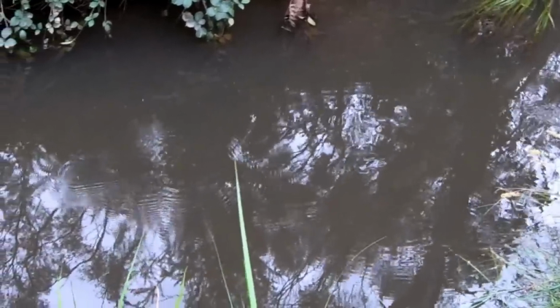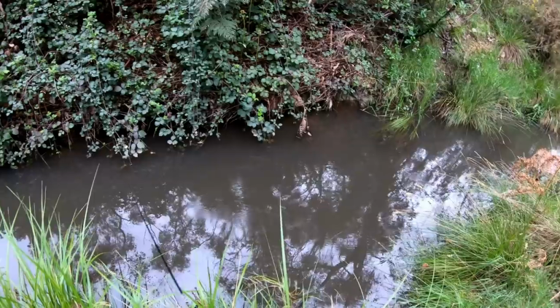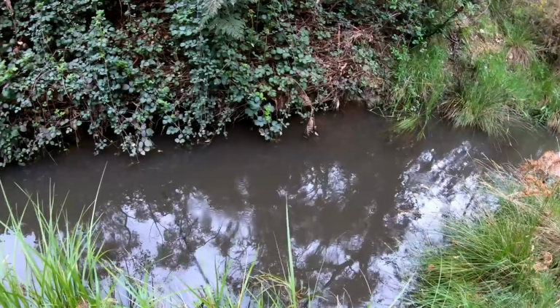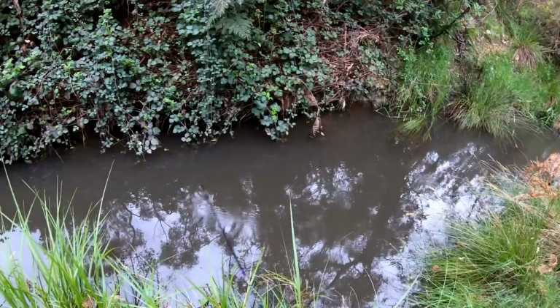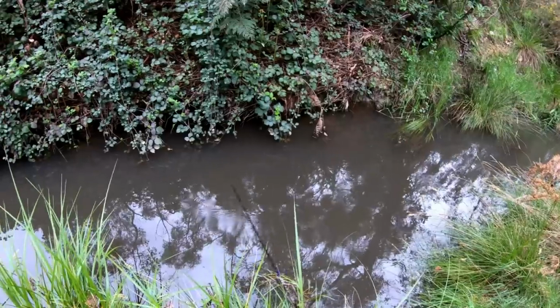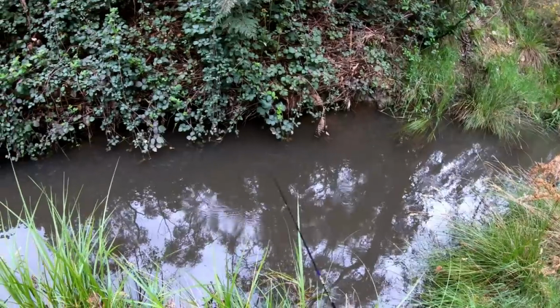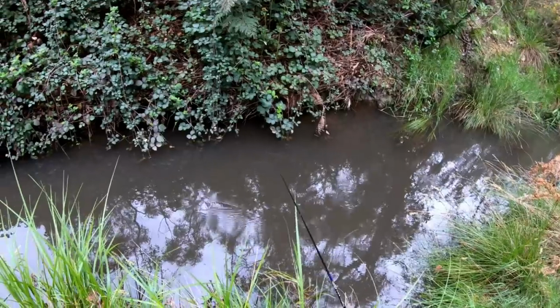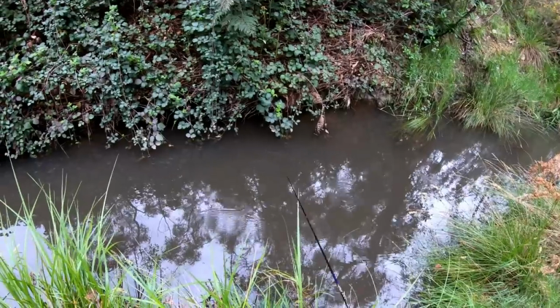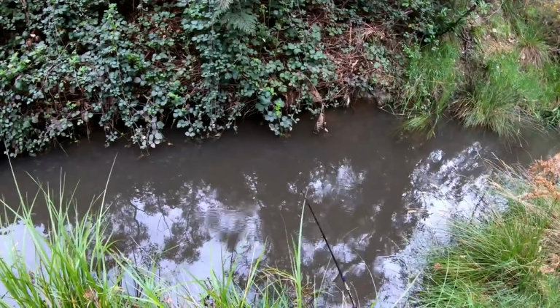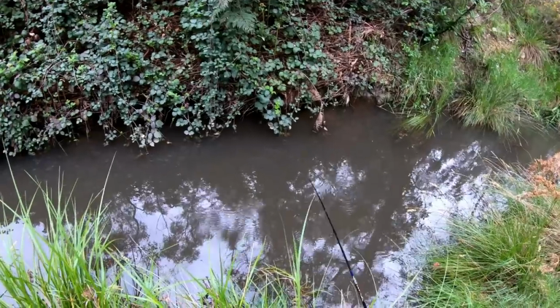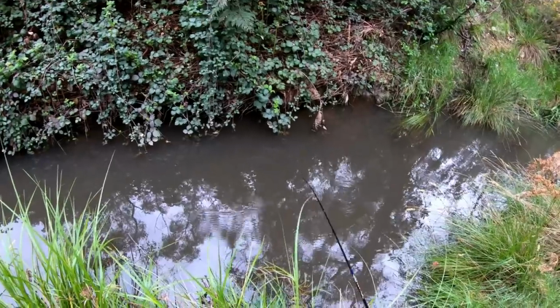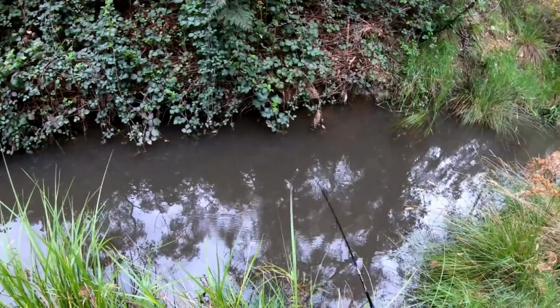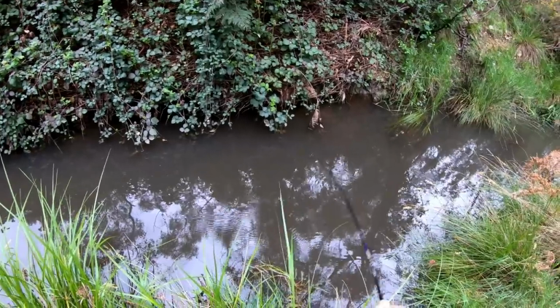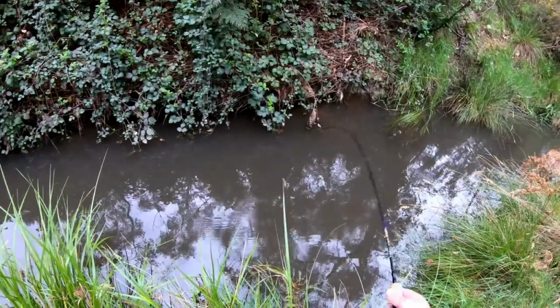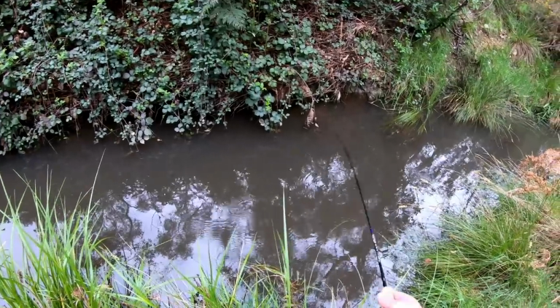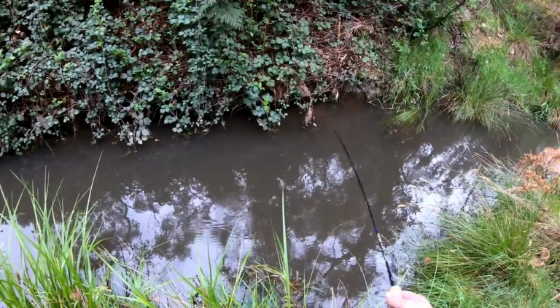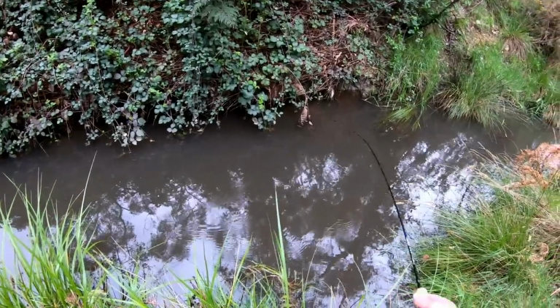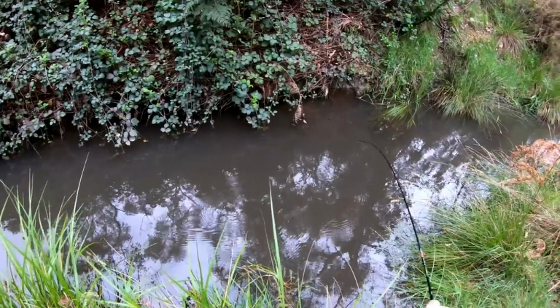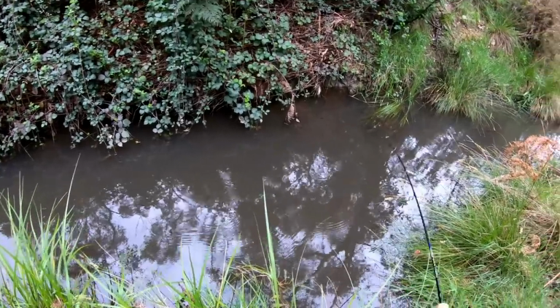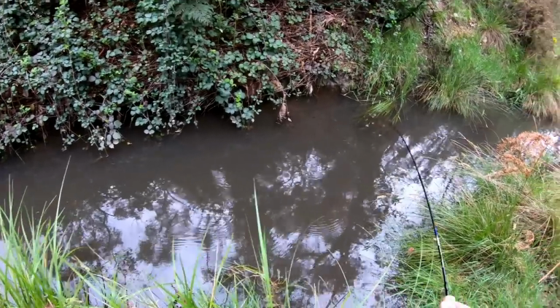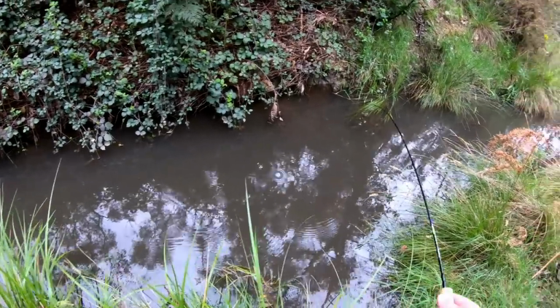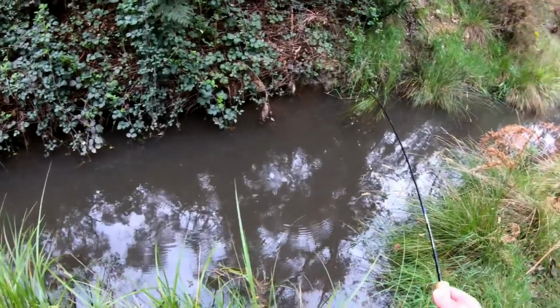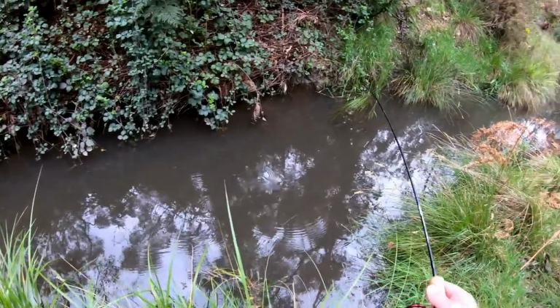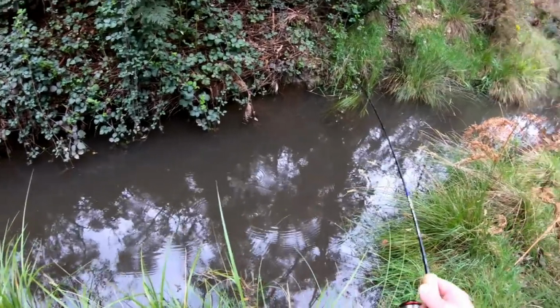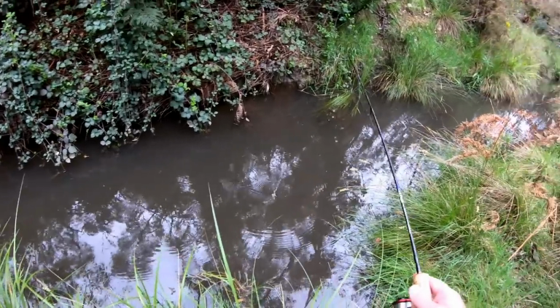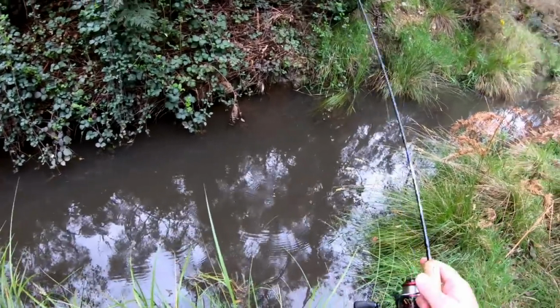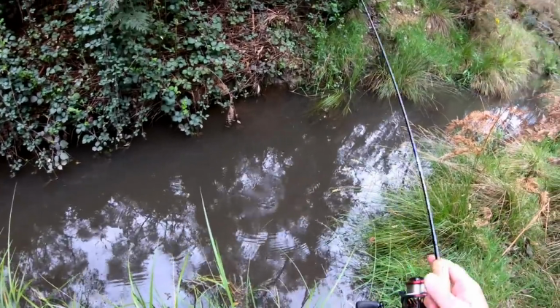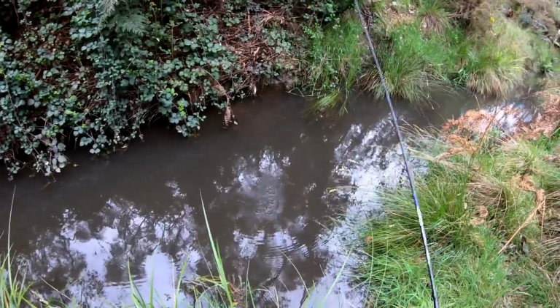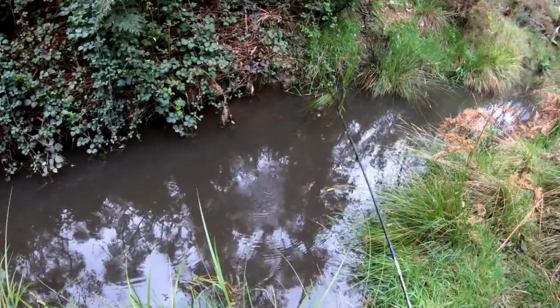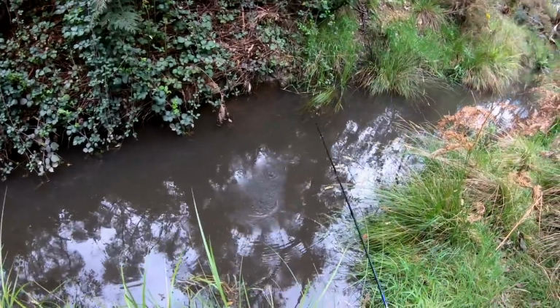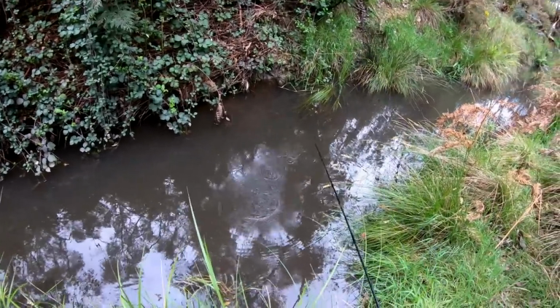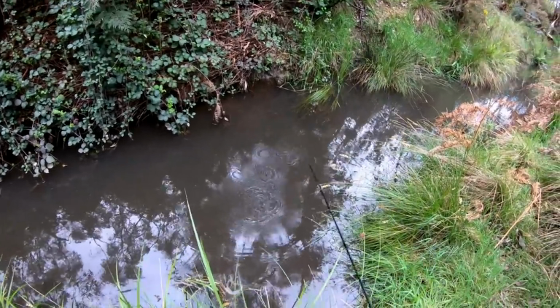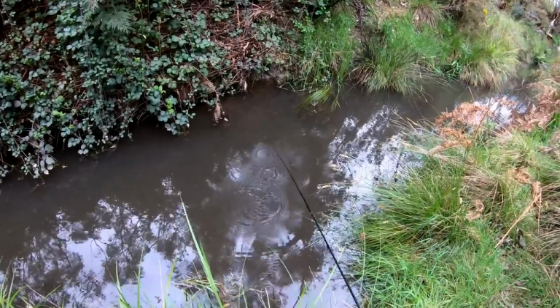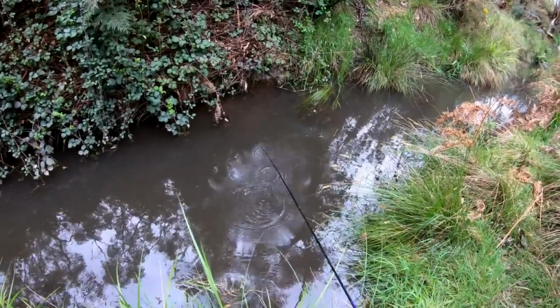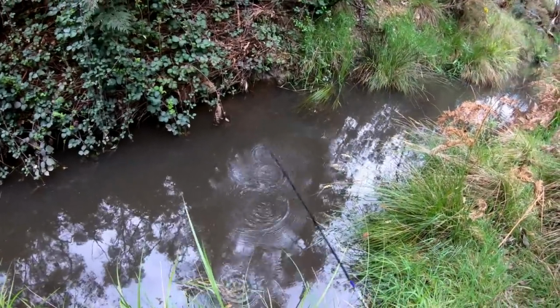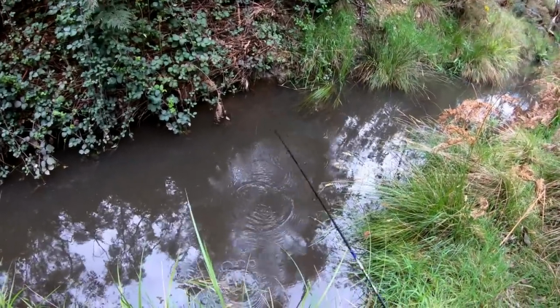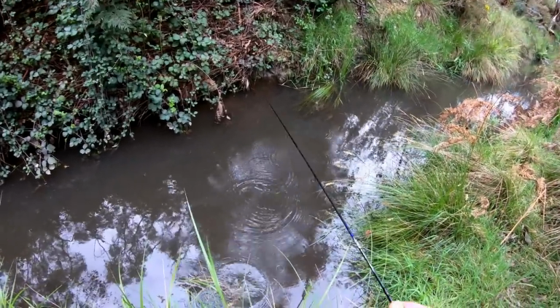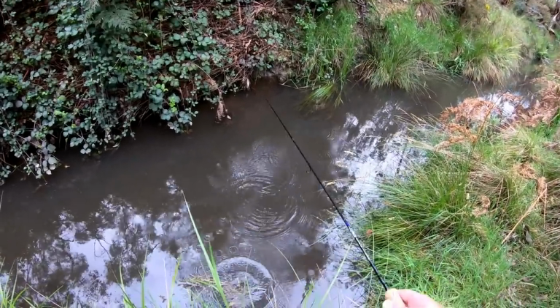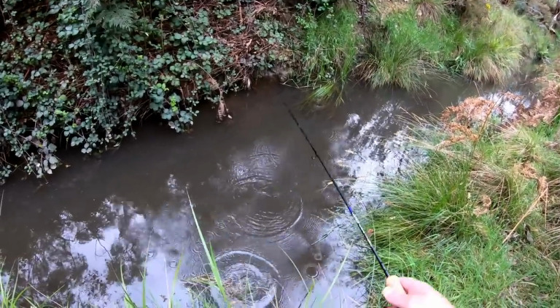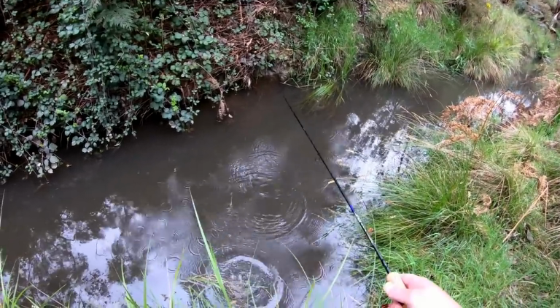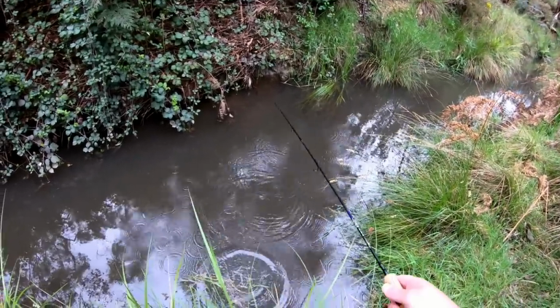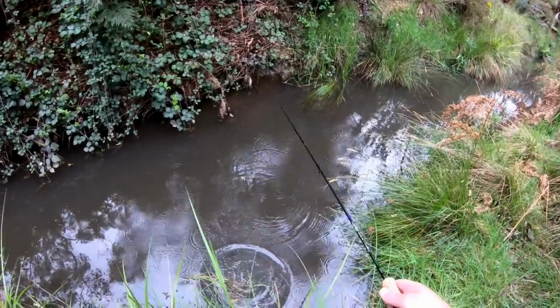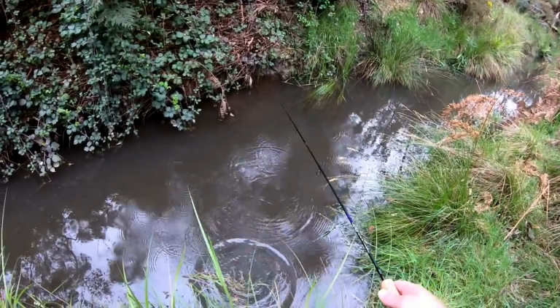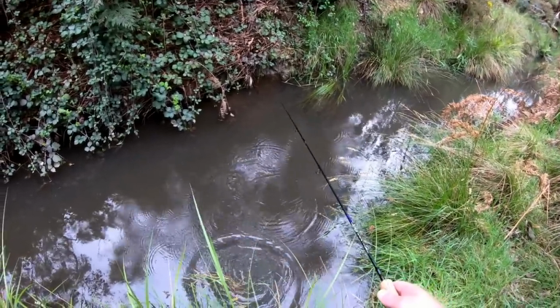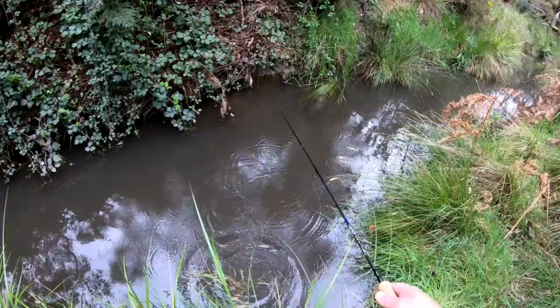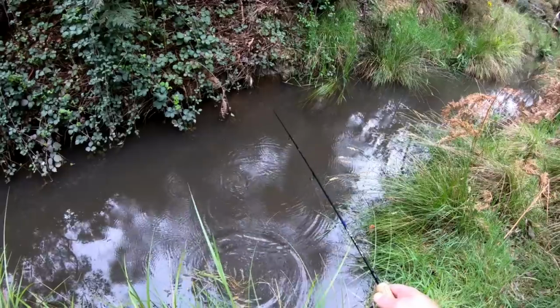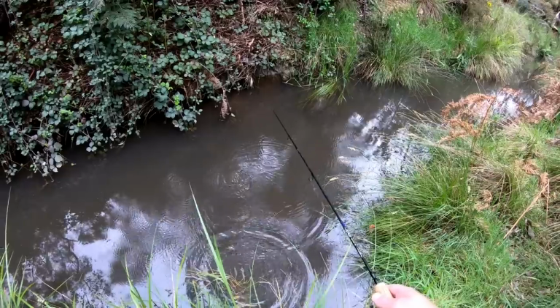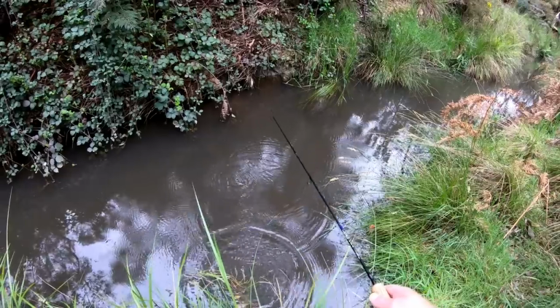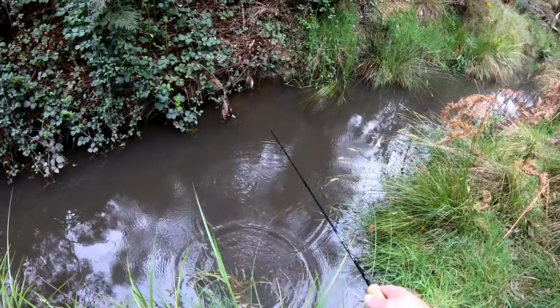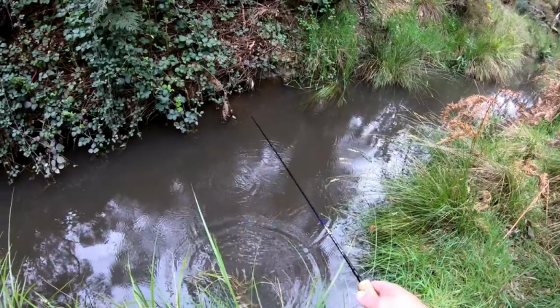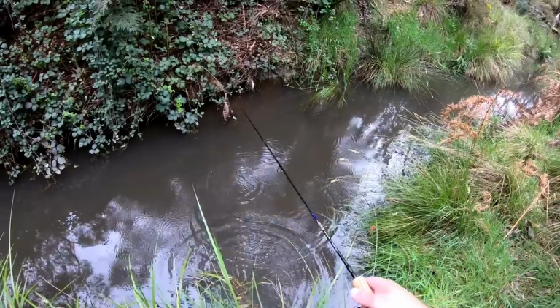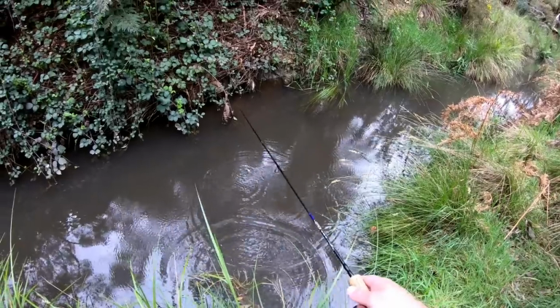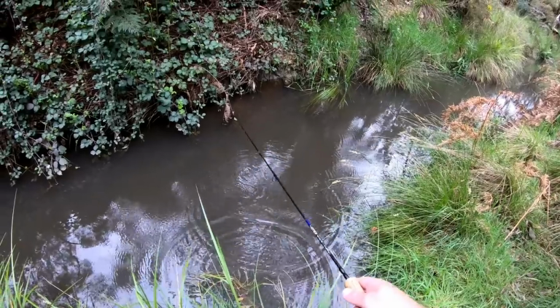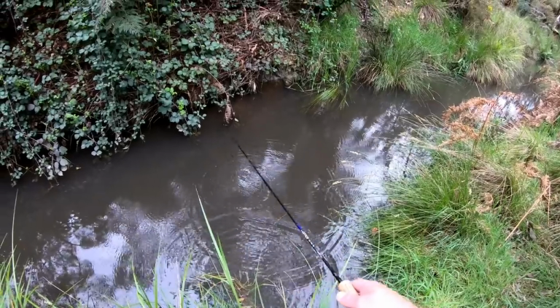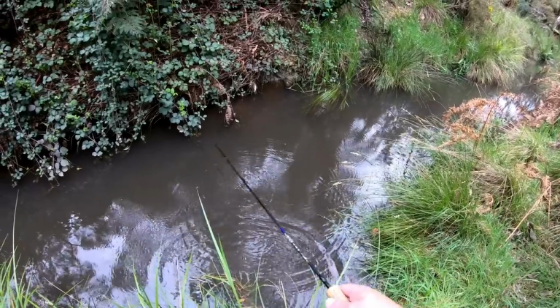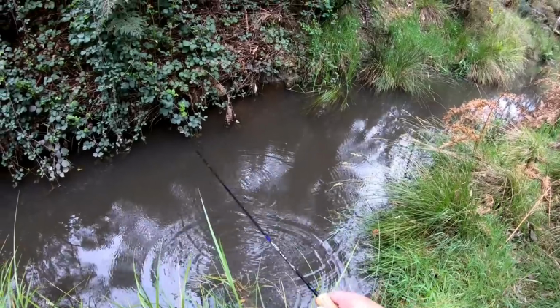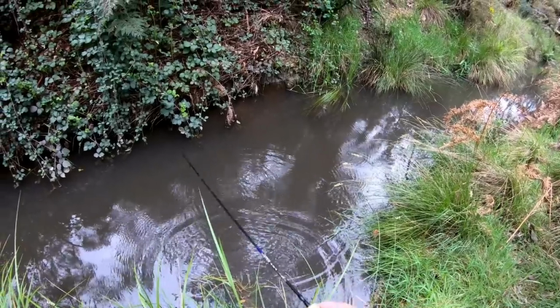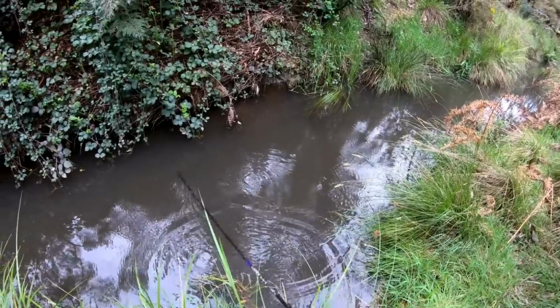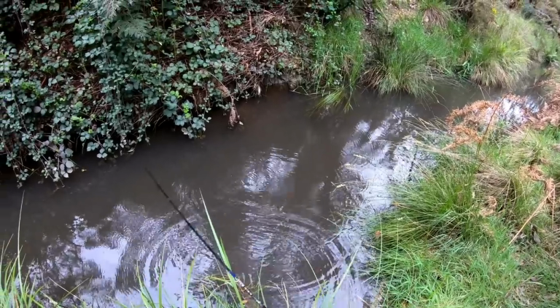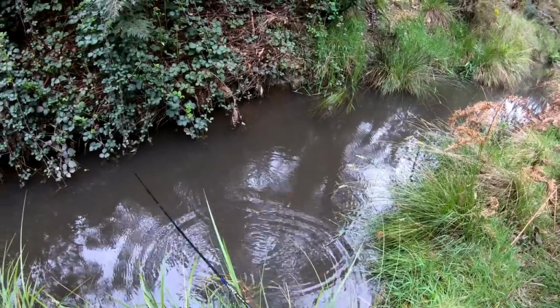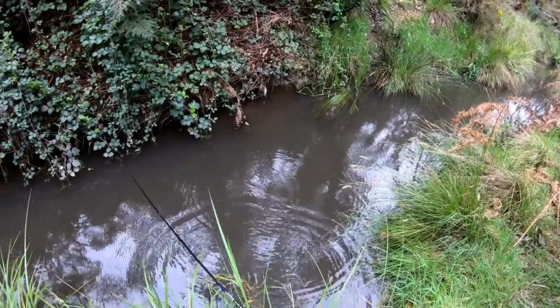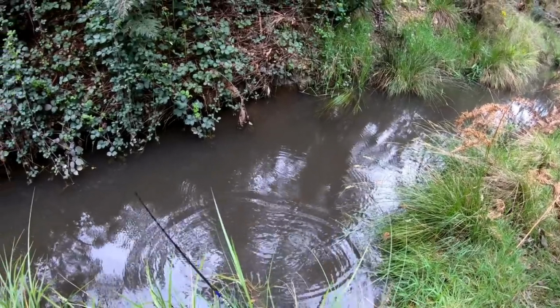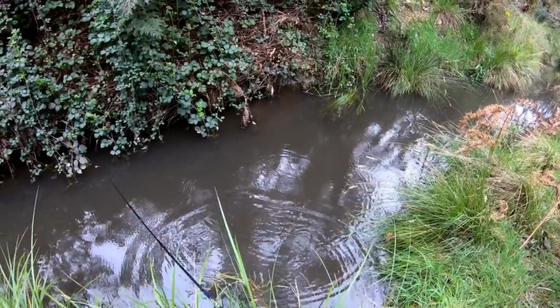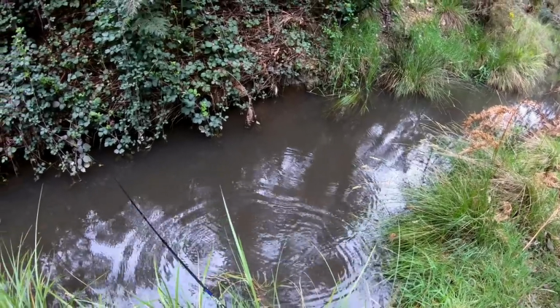He's hit it three times! Got him! Yes! Look at the side! Oh, I lost him! I dabbled it back in — he hit it three times.